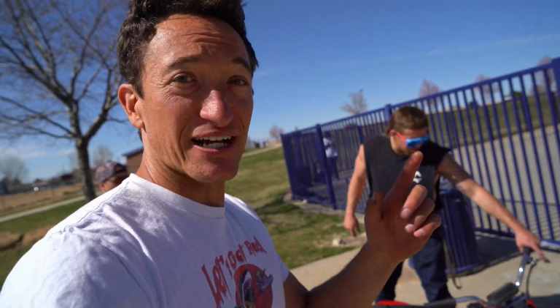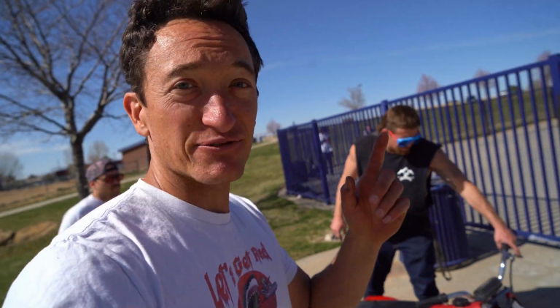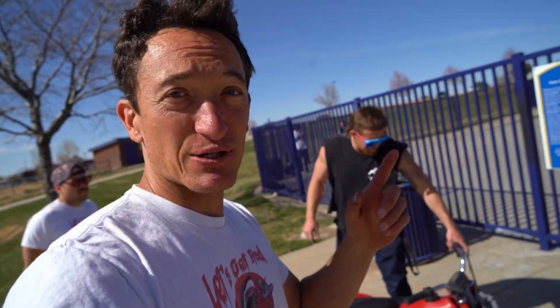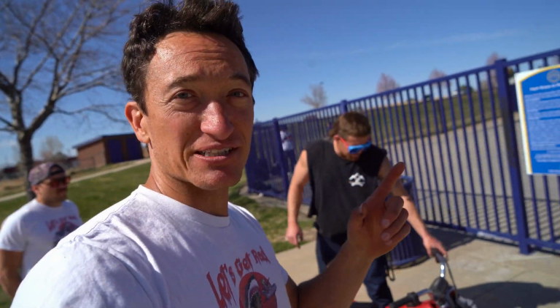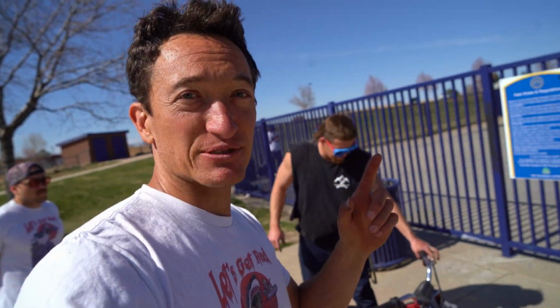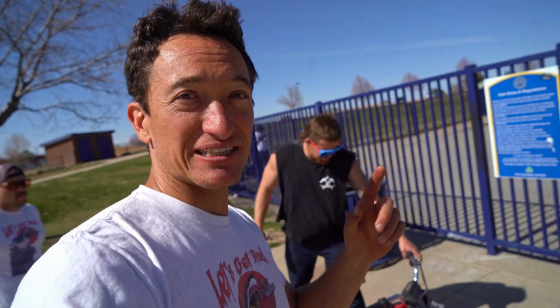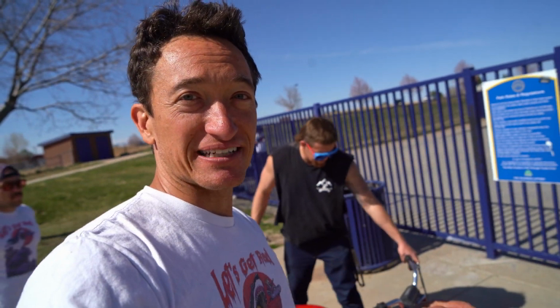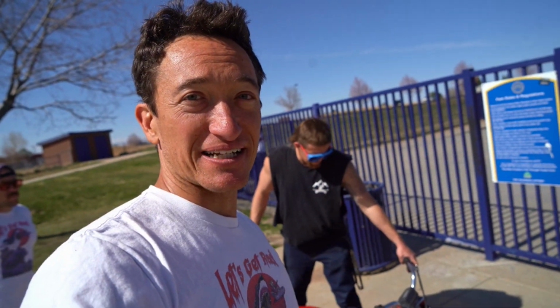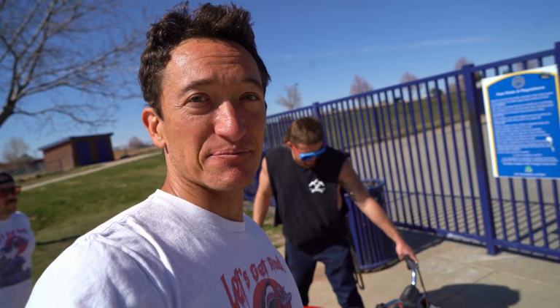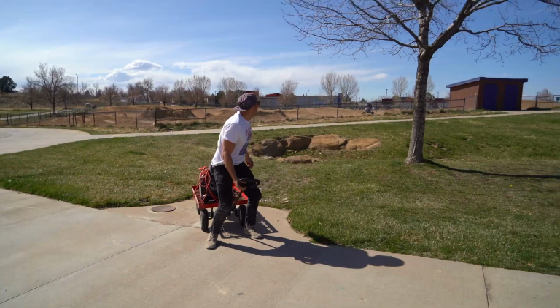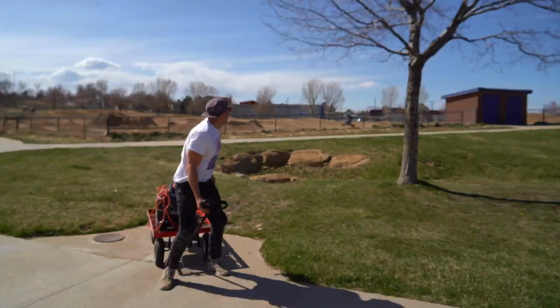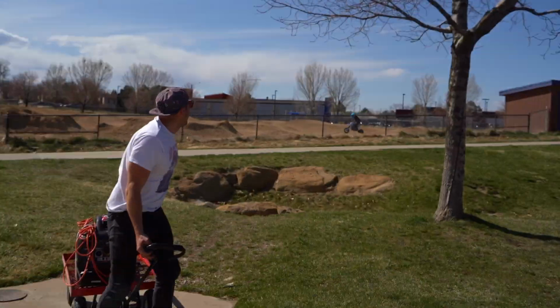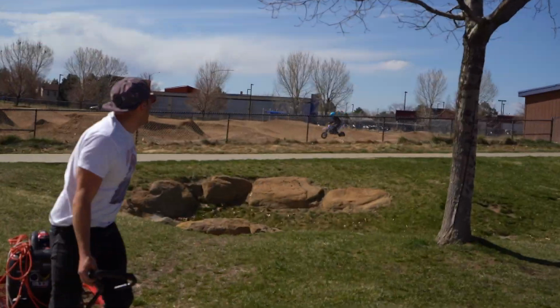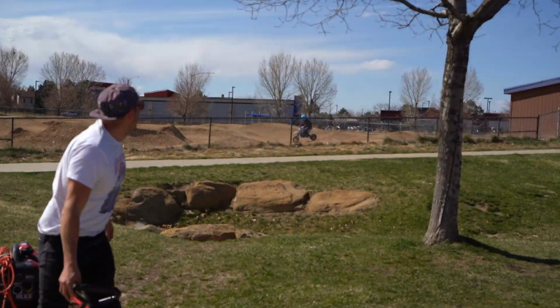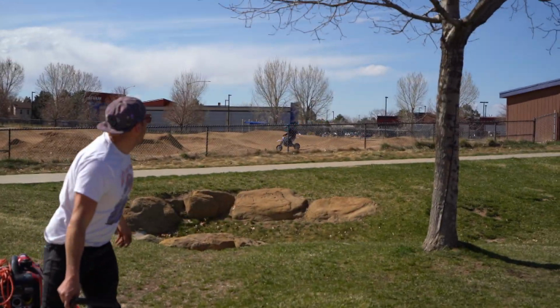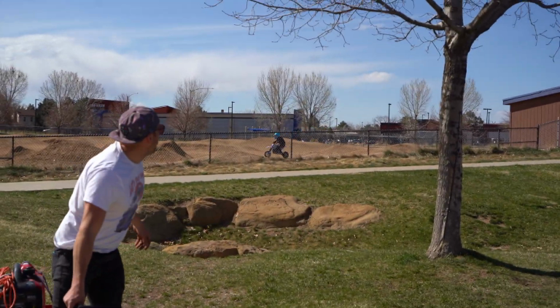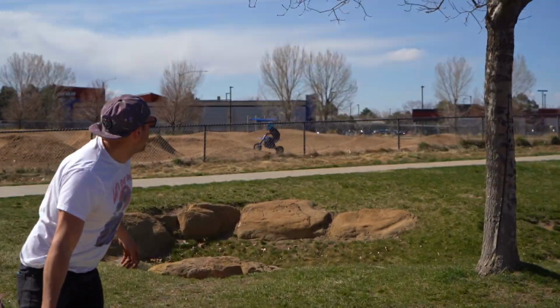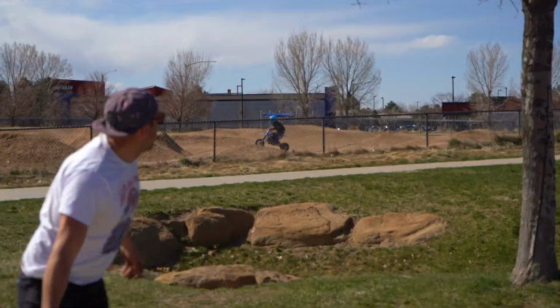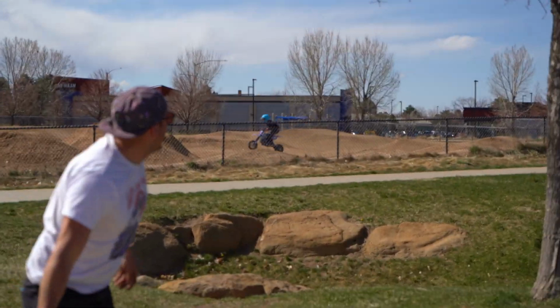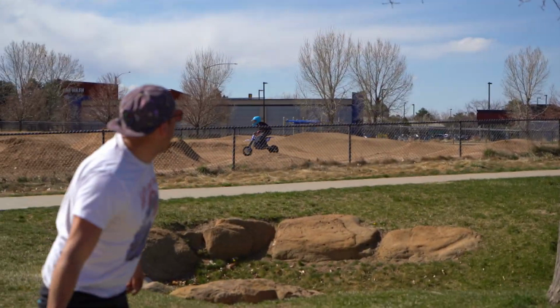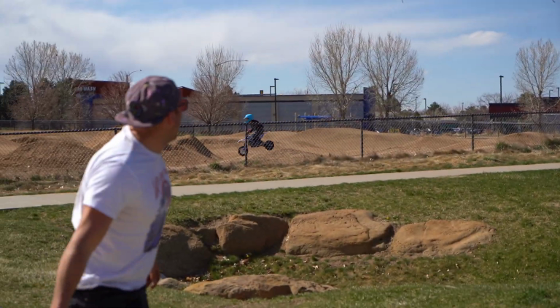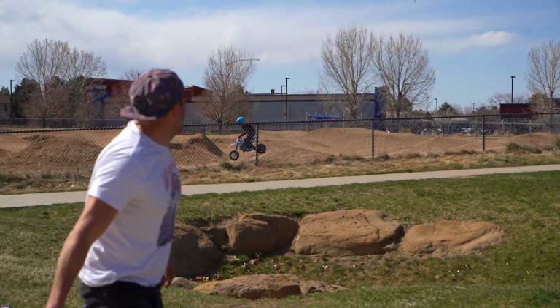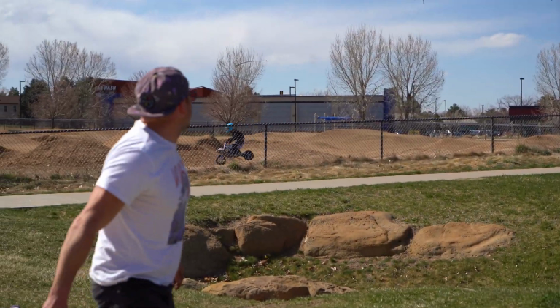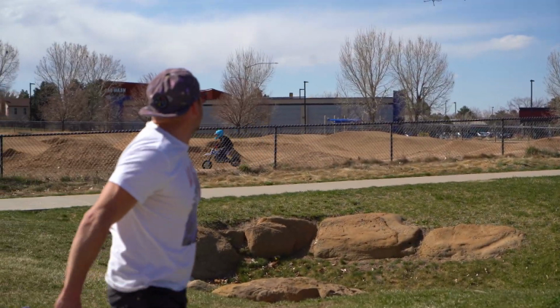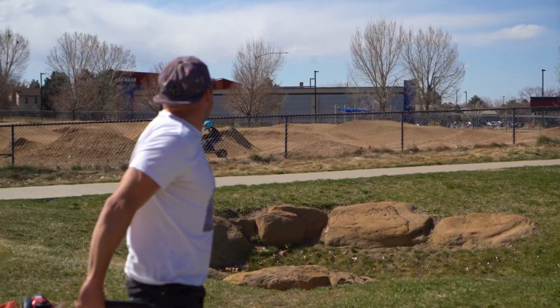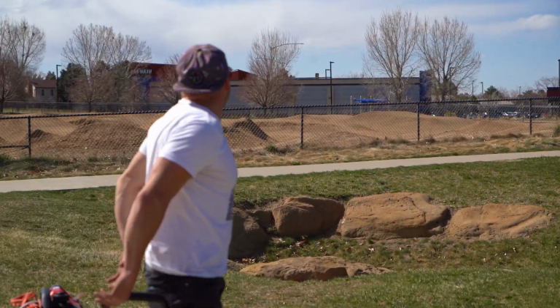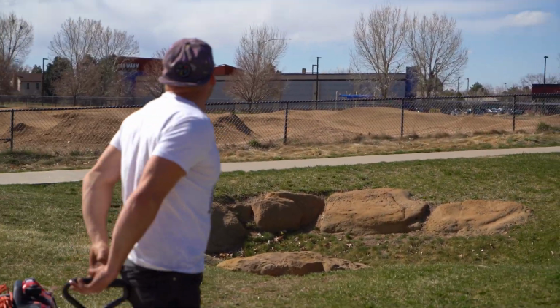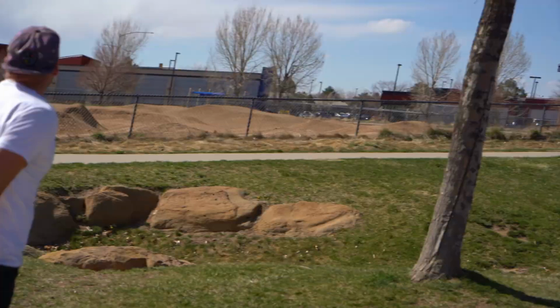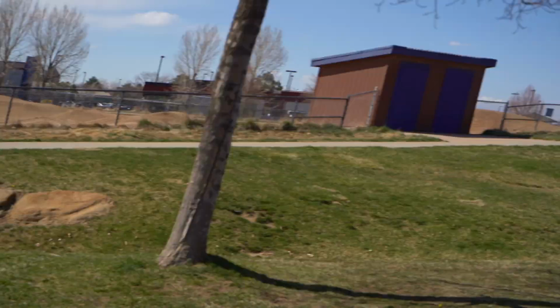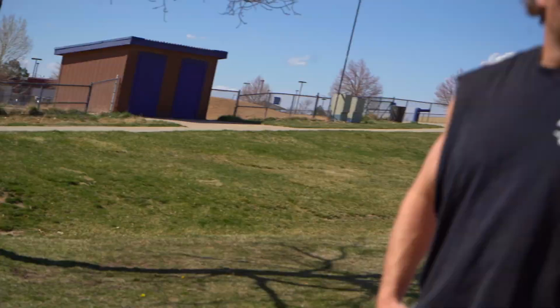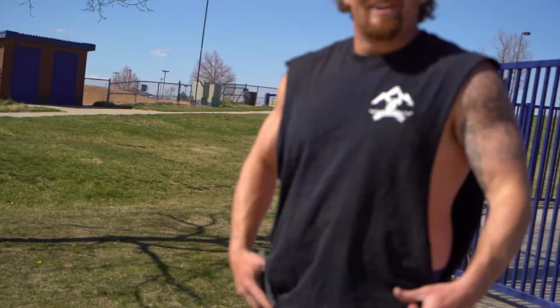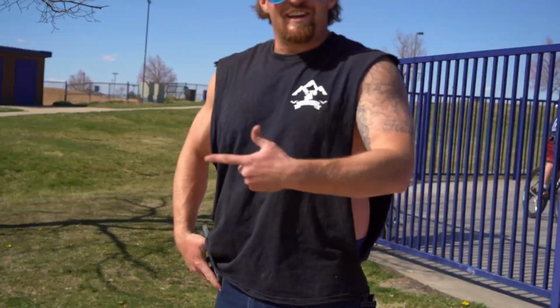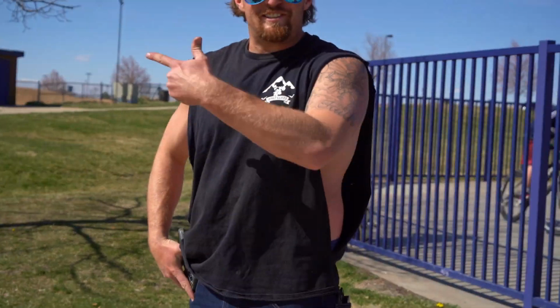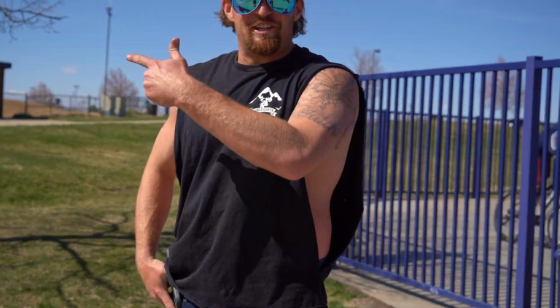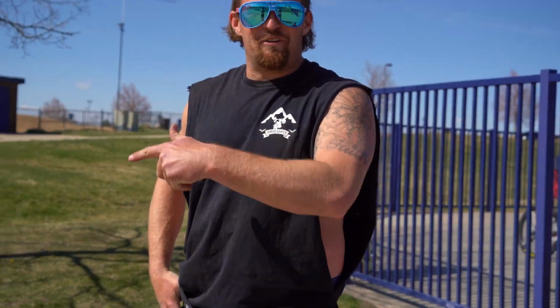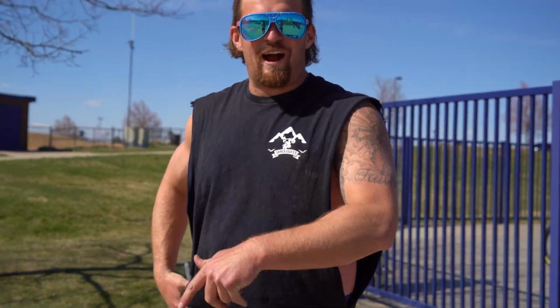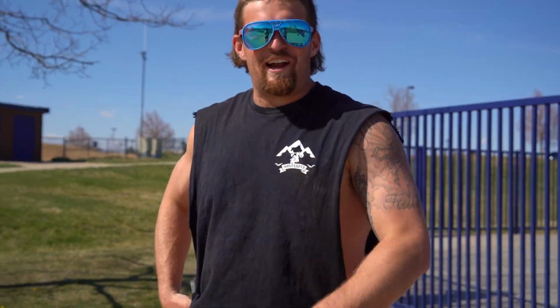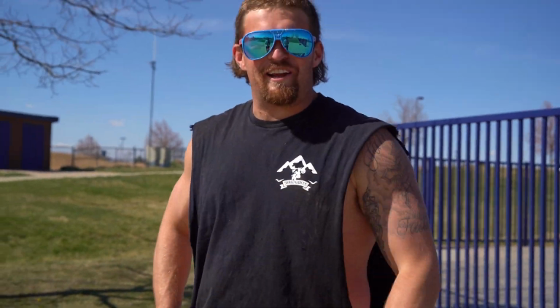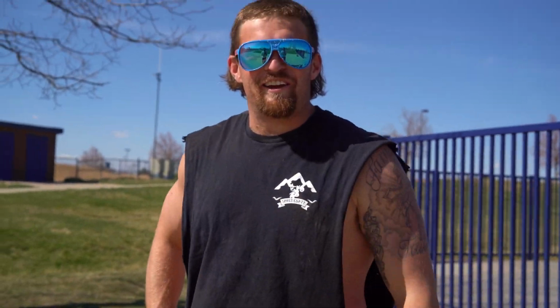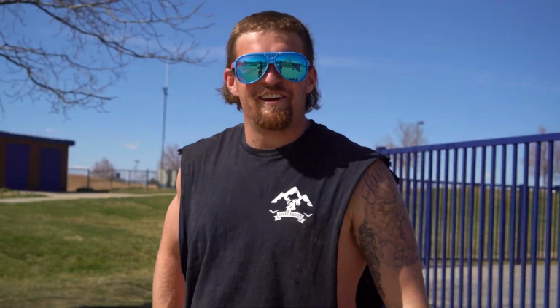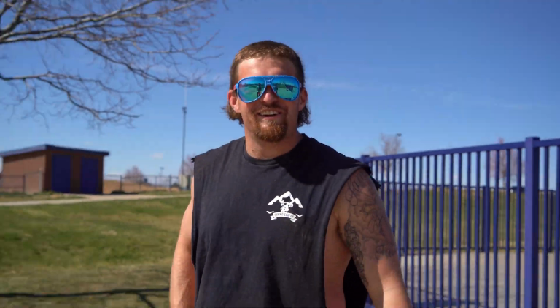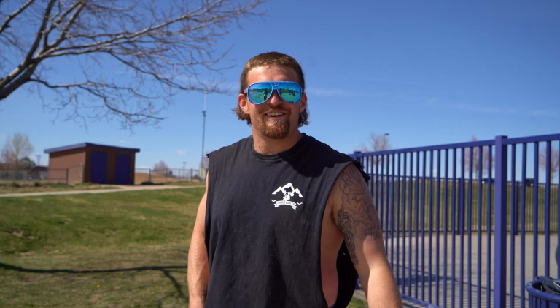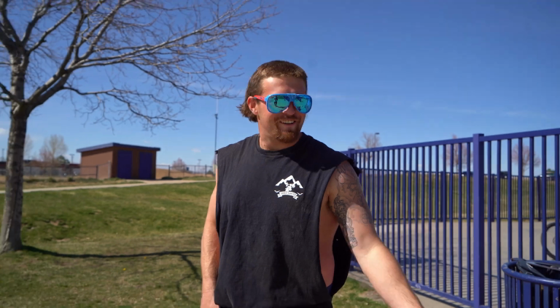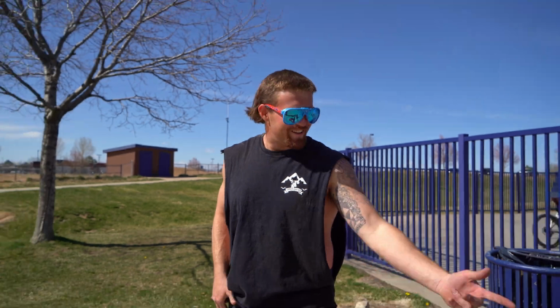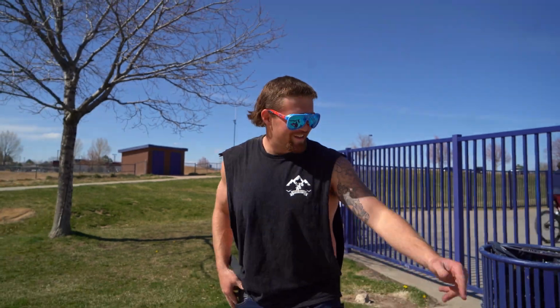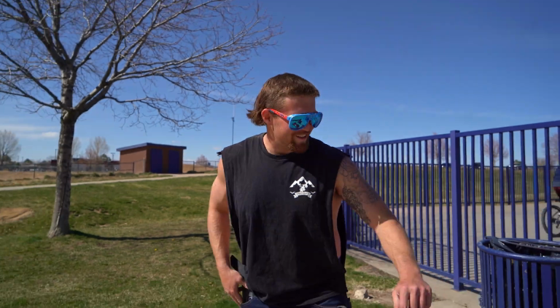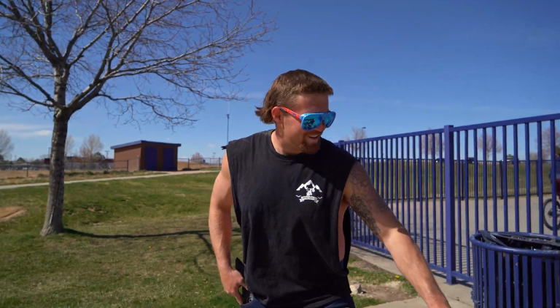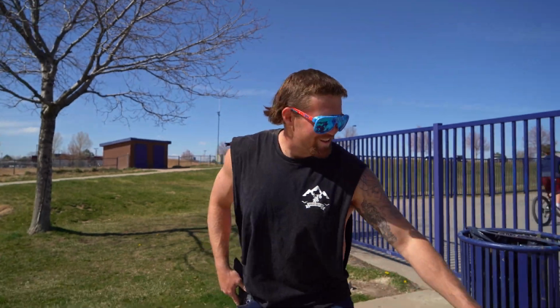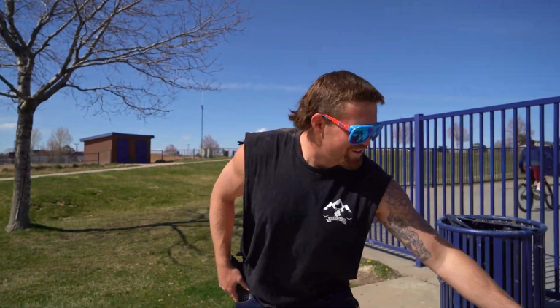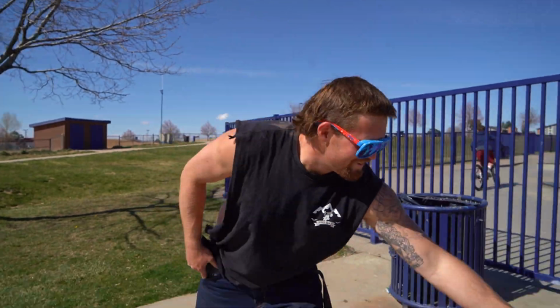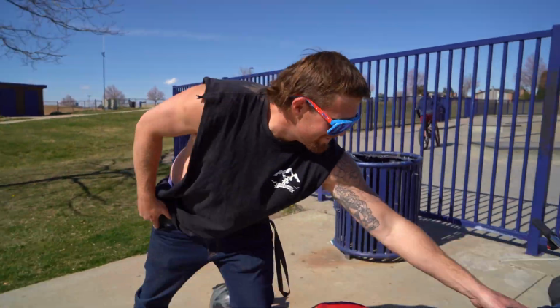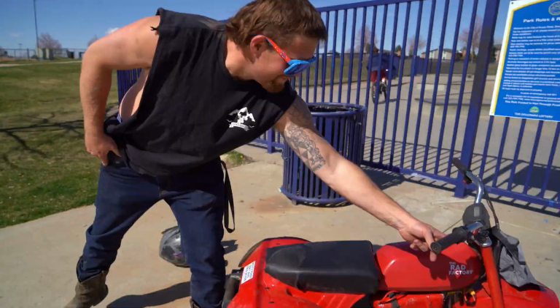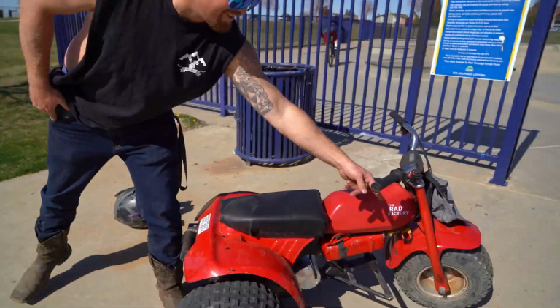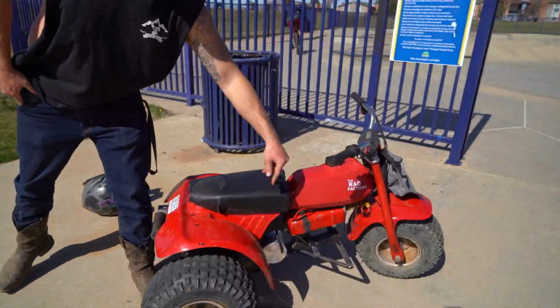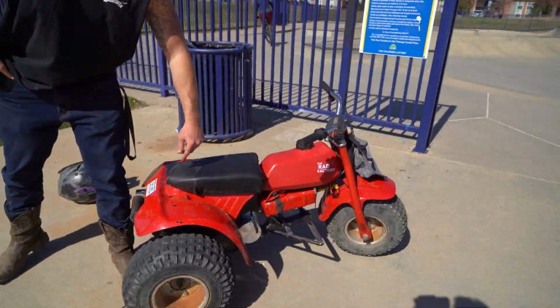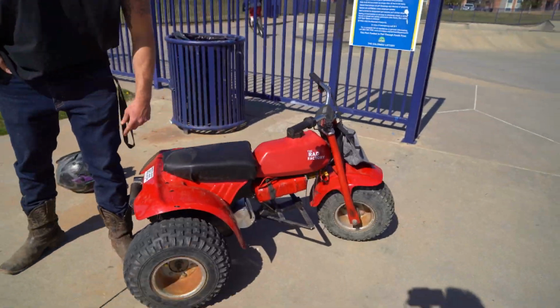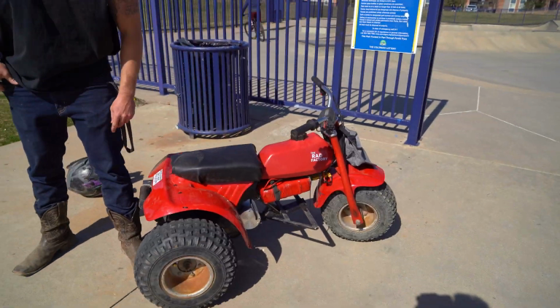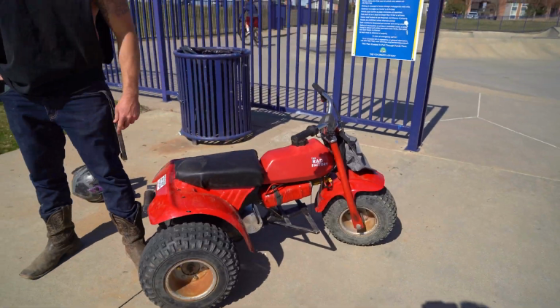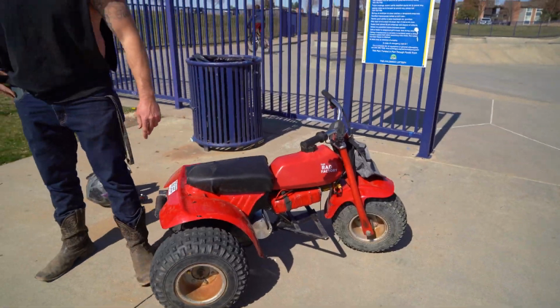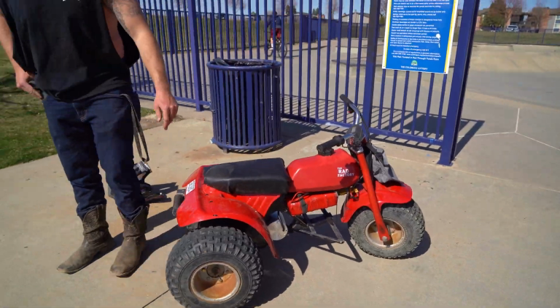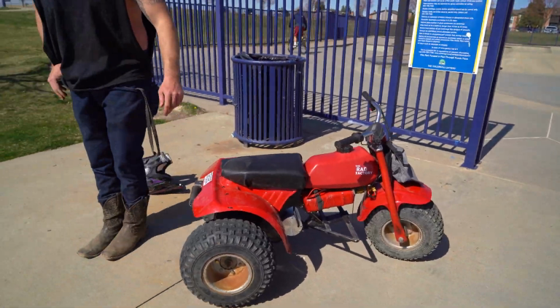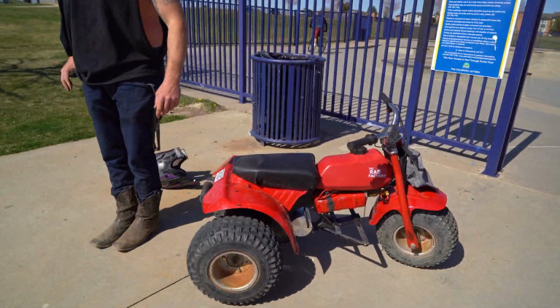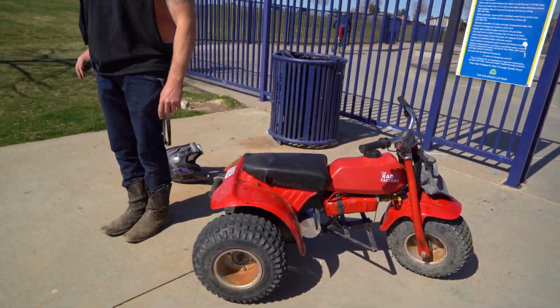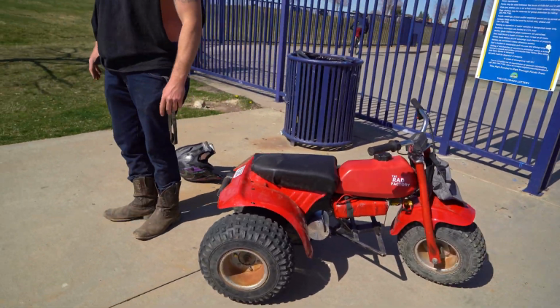It's a bad mama jamma. We're not stopping until it's figured out — it's not the end of the electric three-wheeler, it's only the beginning. Thank you guys for watching, we'll see you next time. Gas powered? He's still riding!